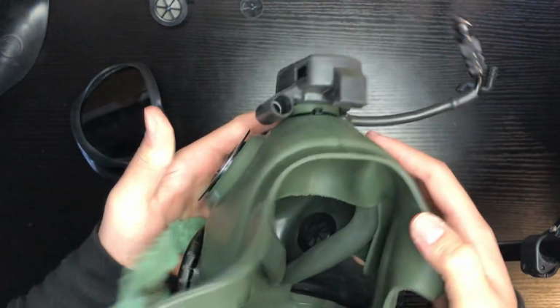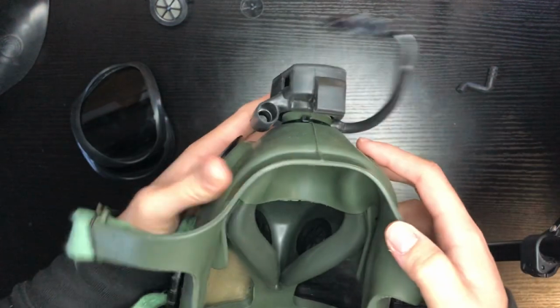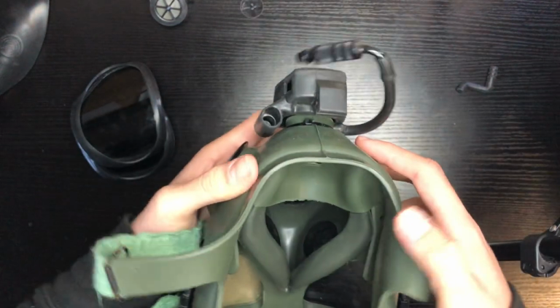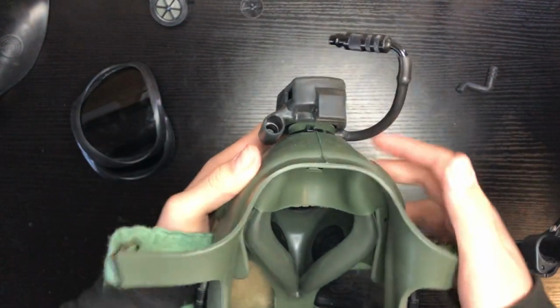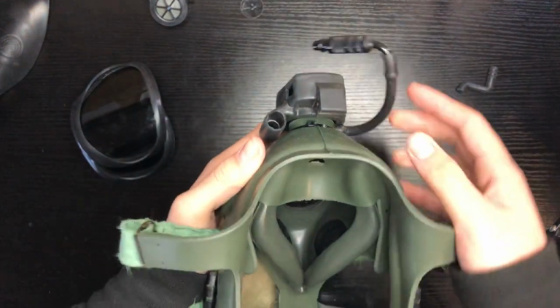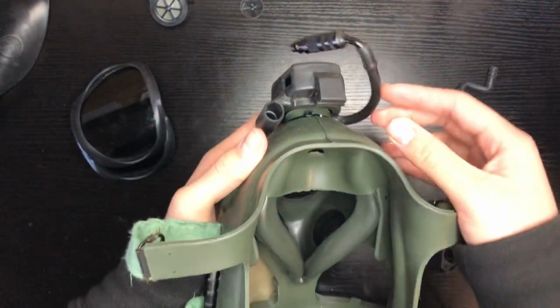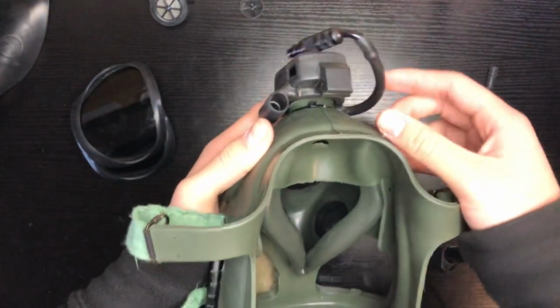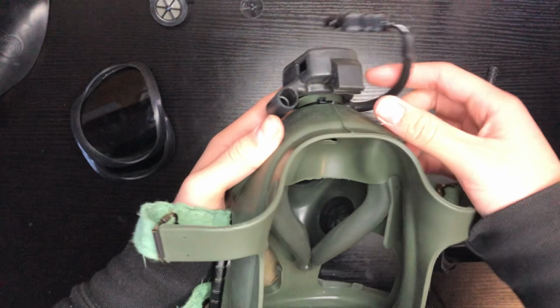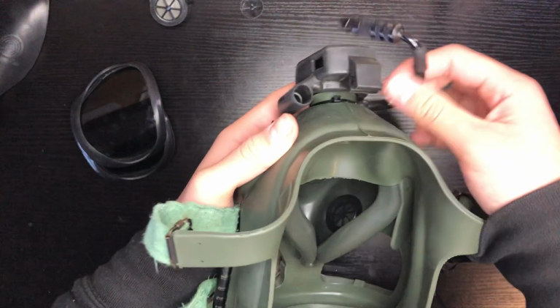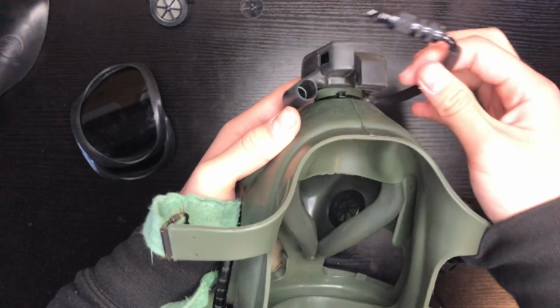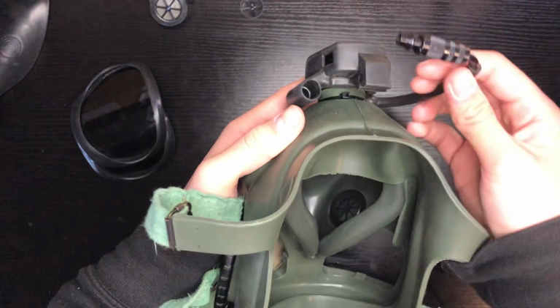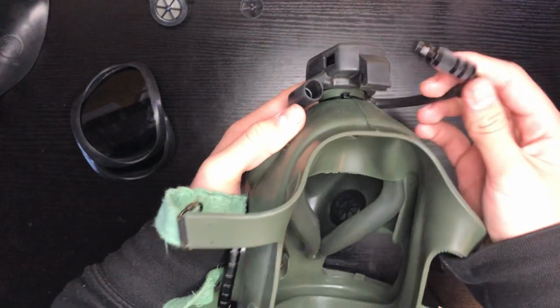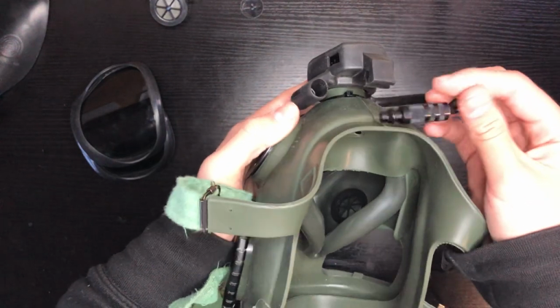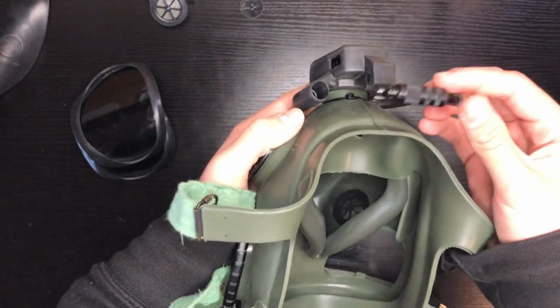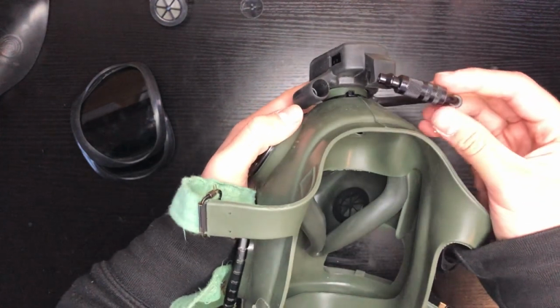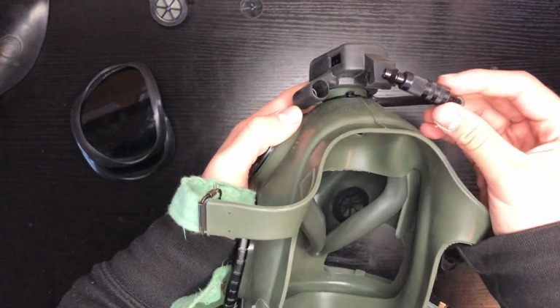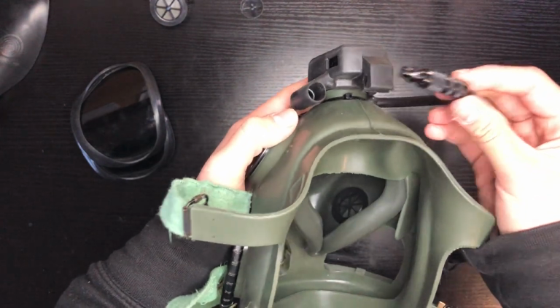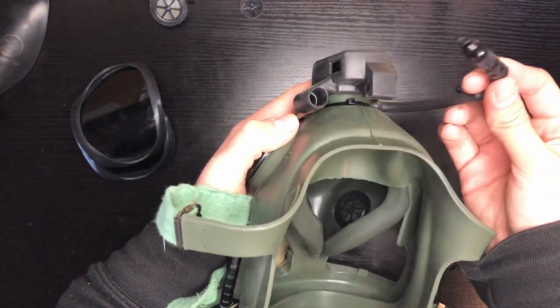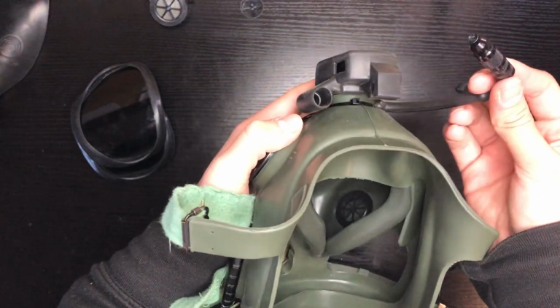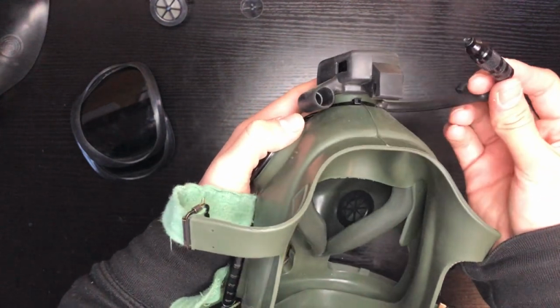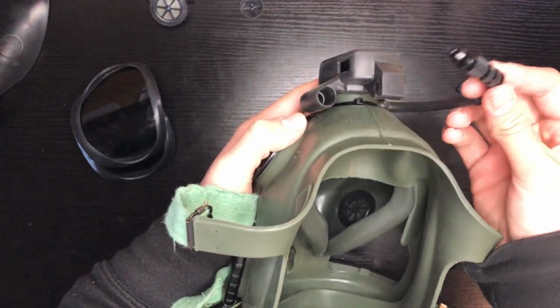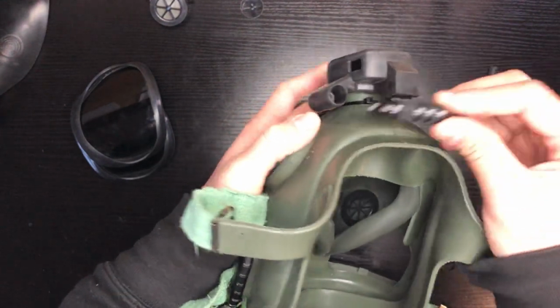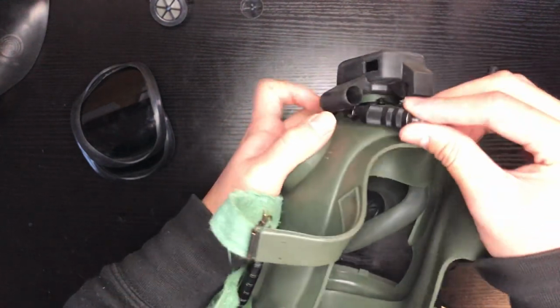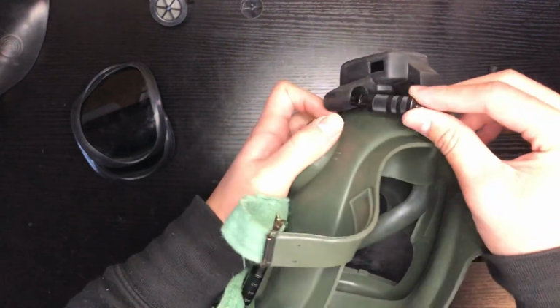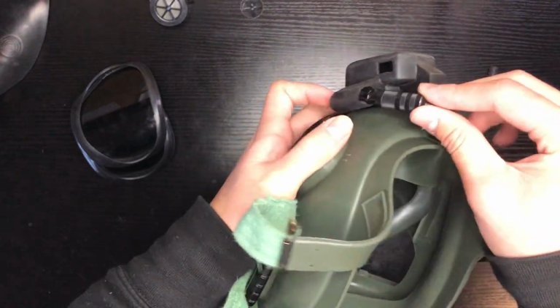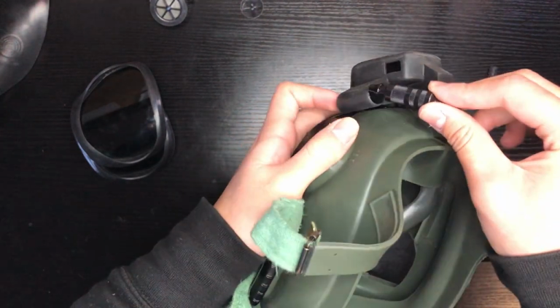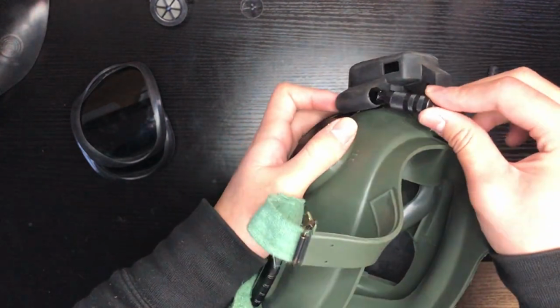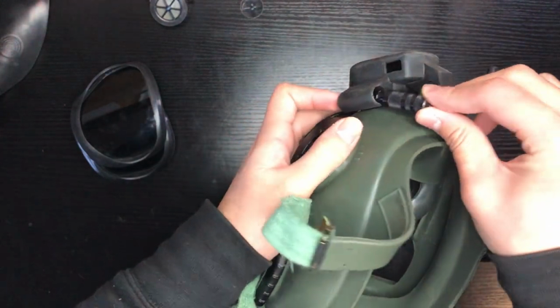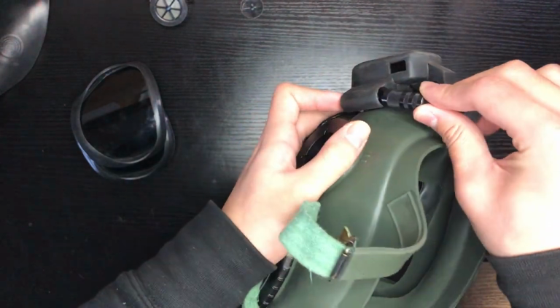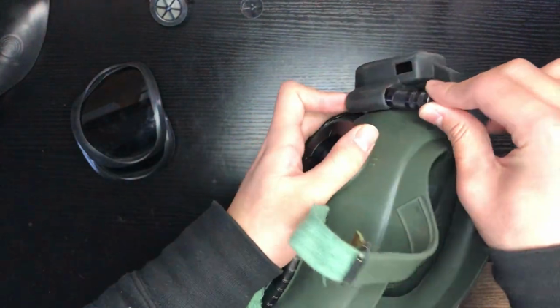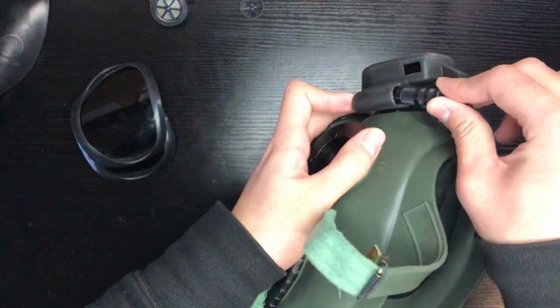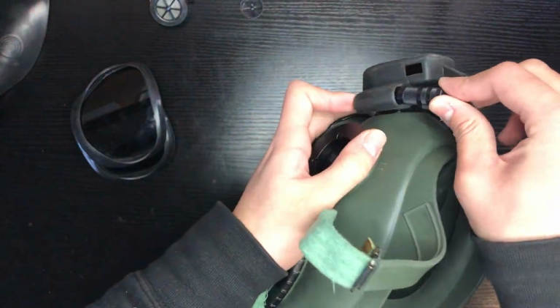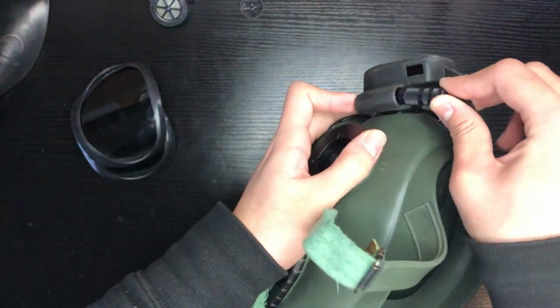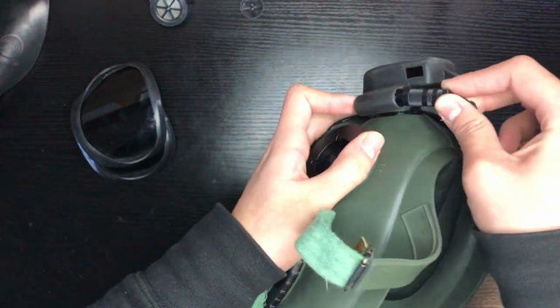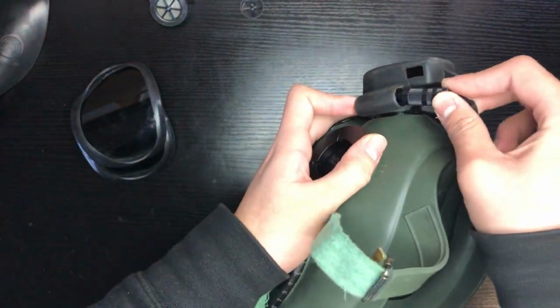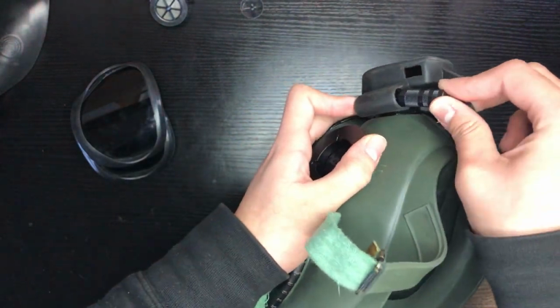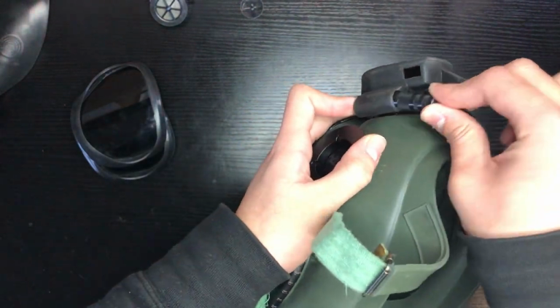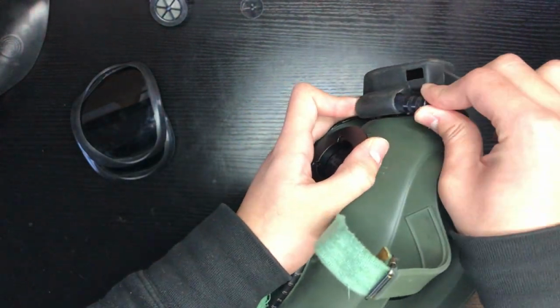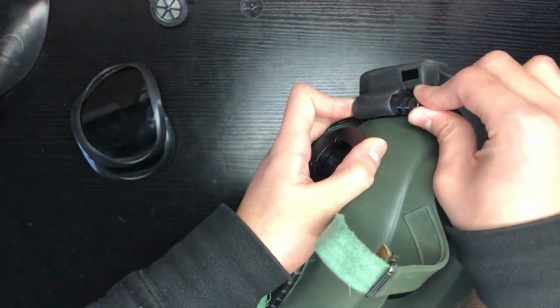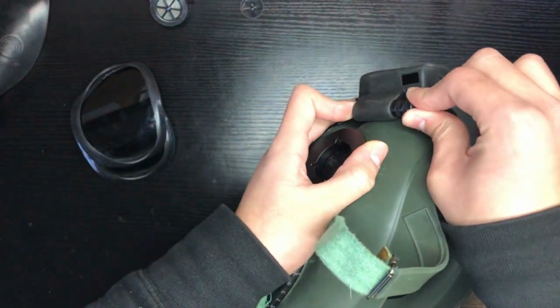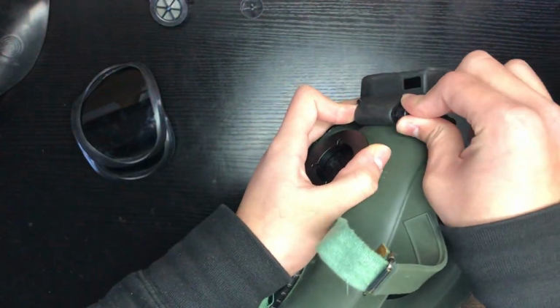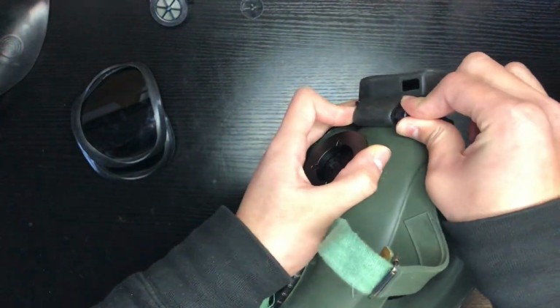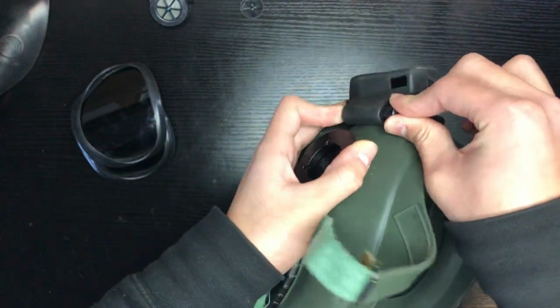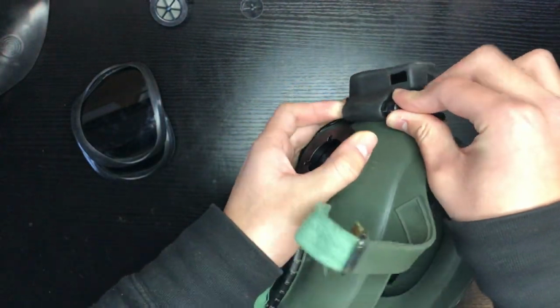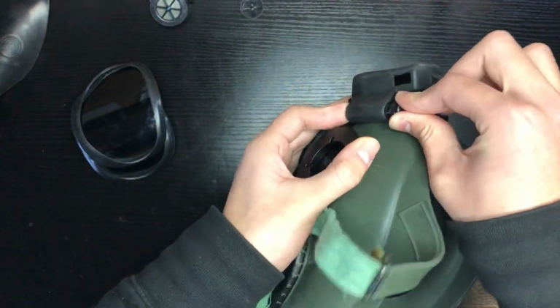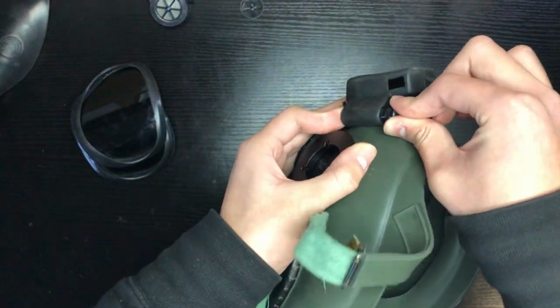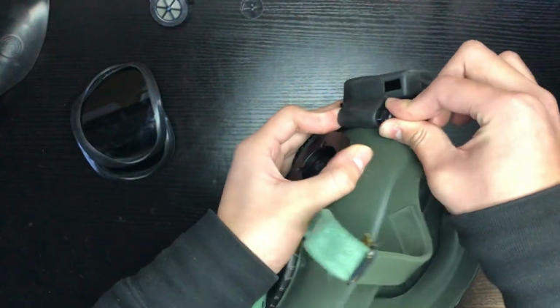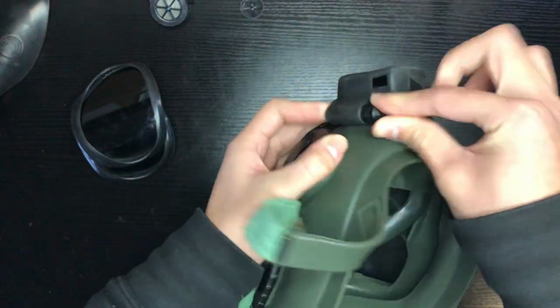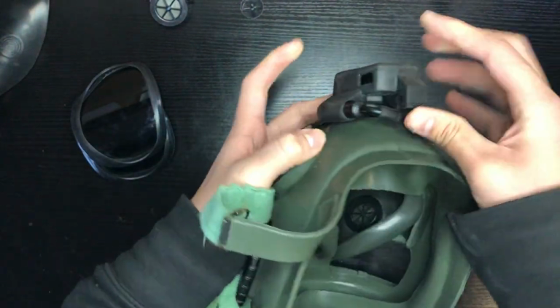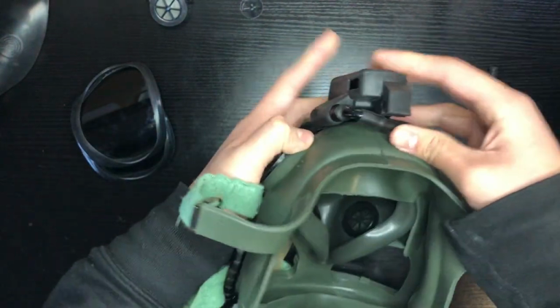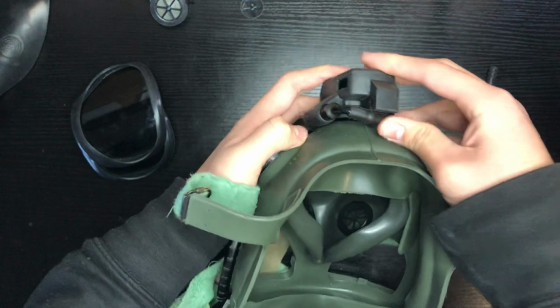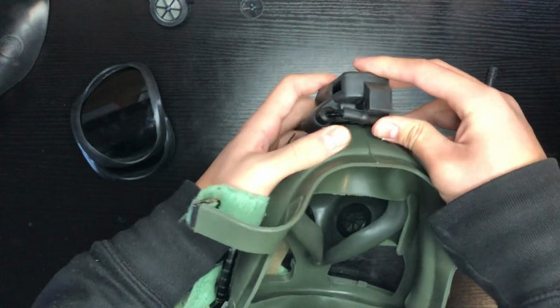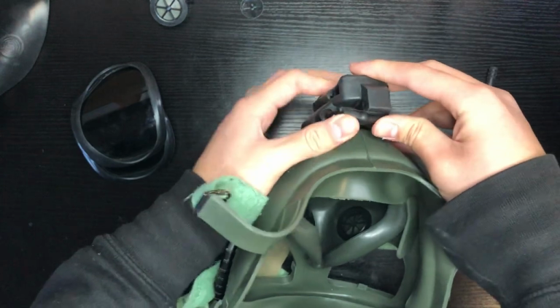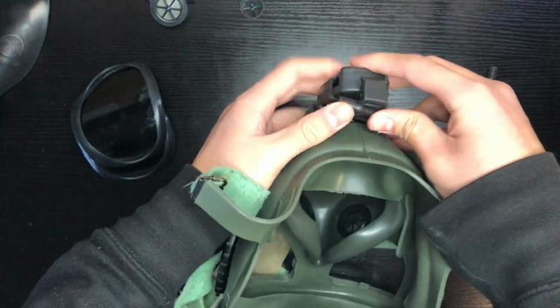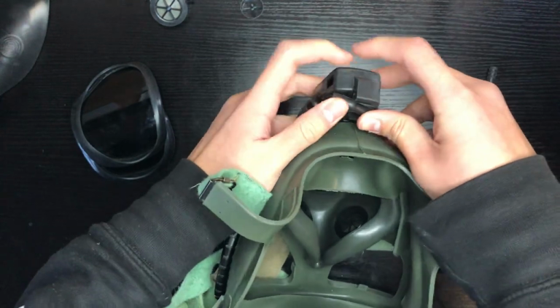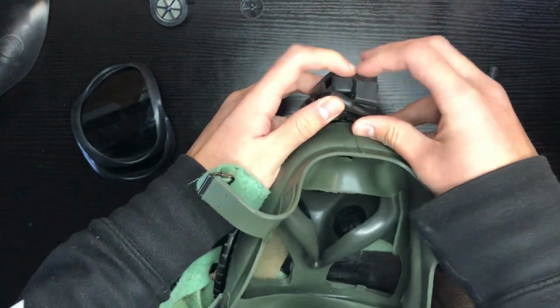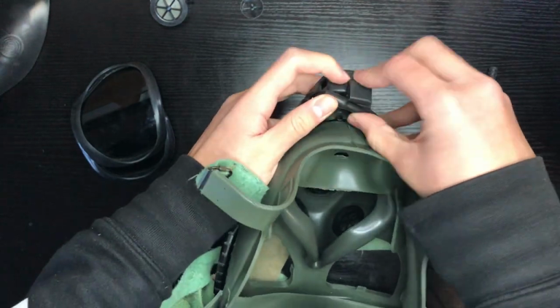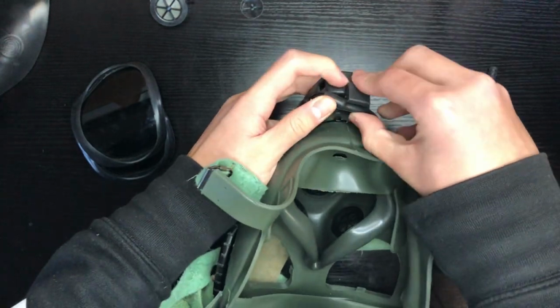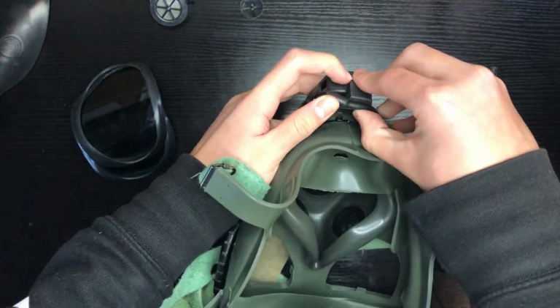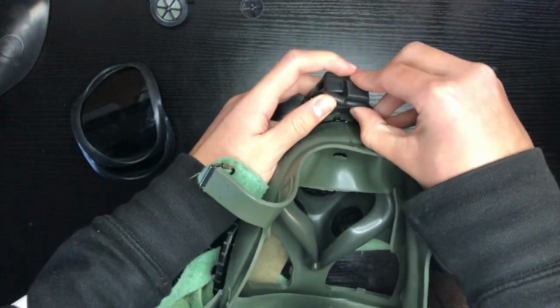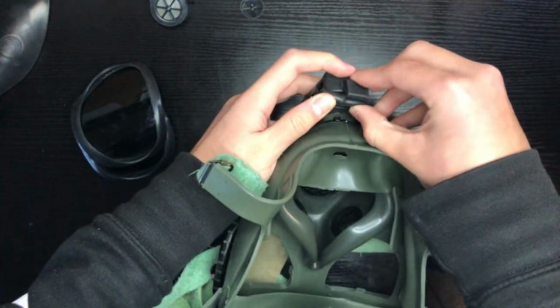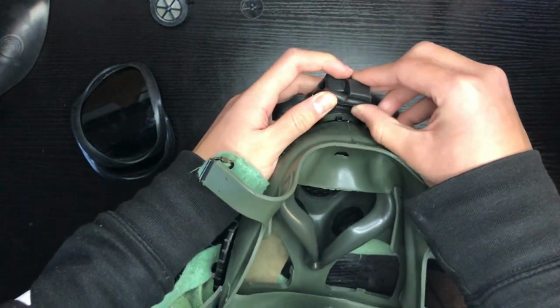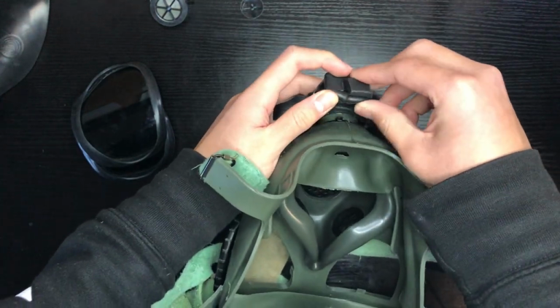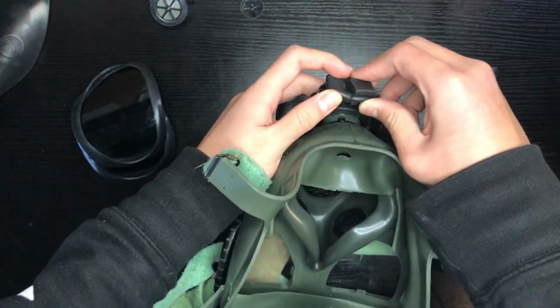Next, we're going to put the drinking tube into its holder. Put that there and click it into place.